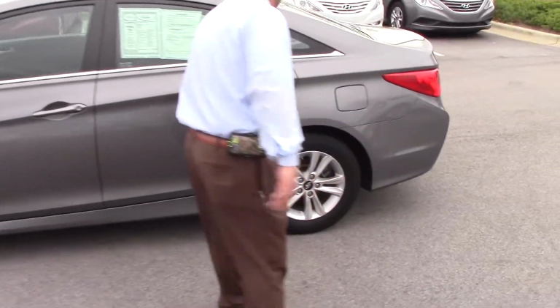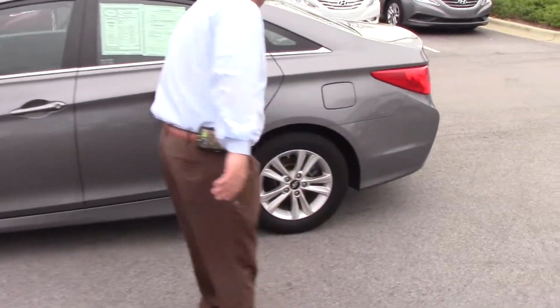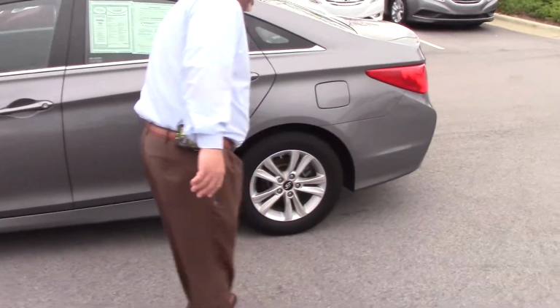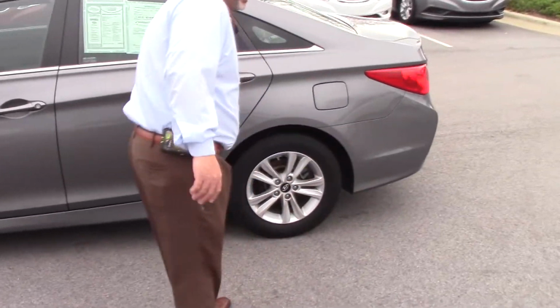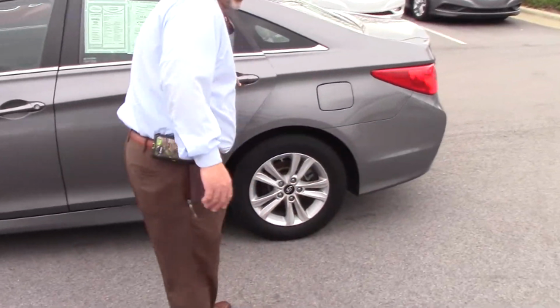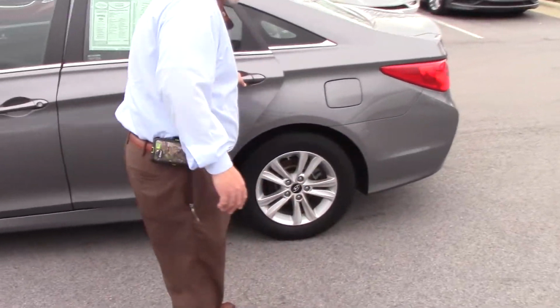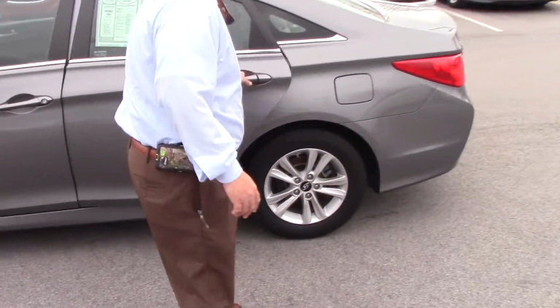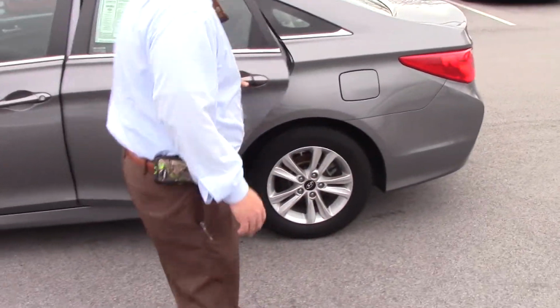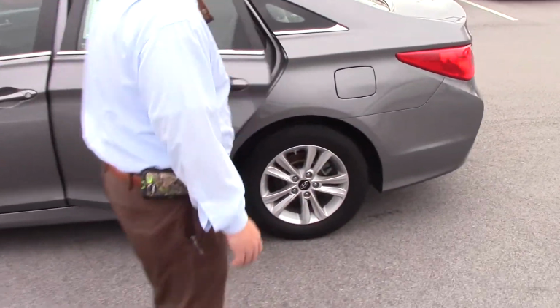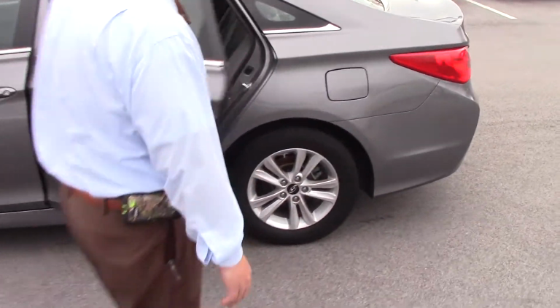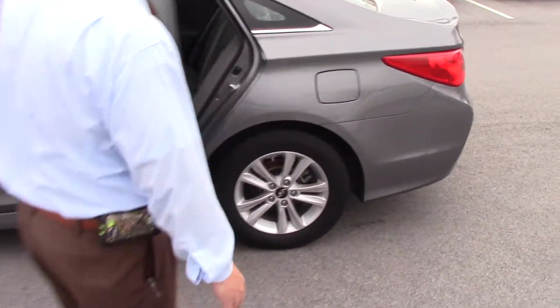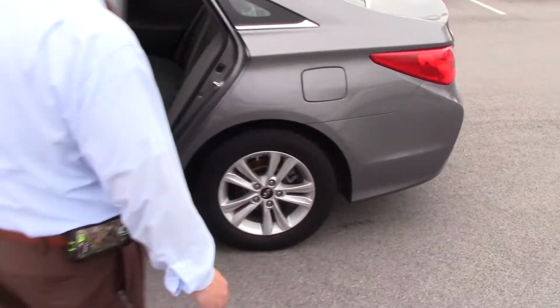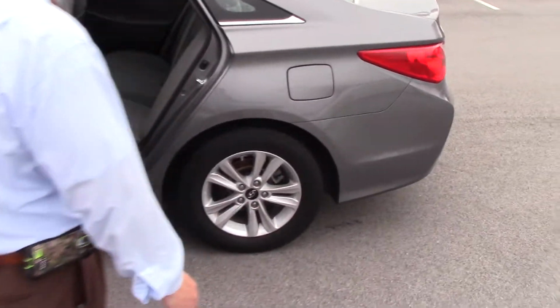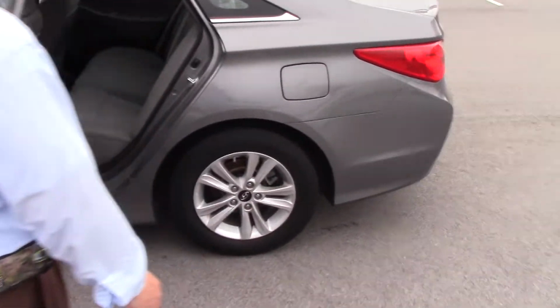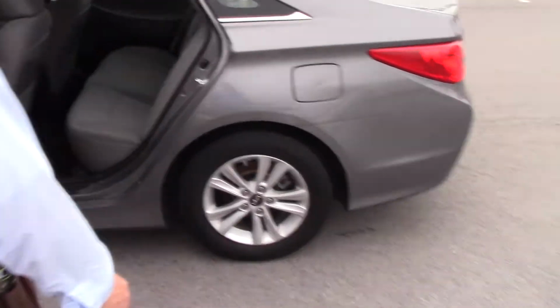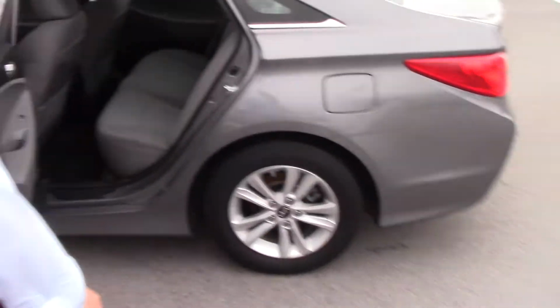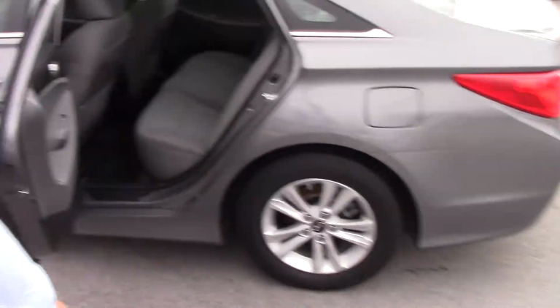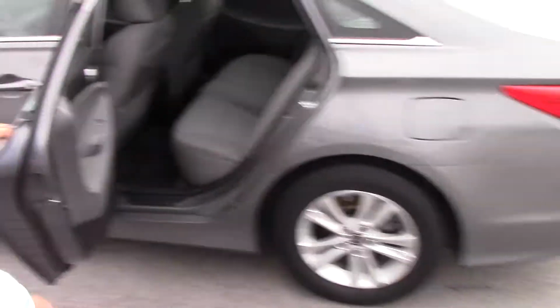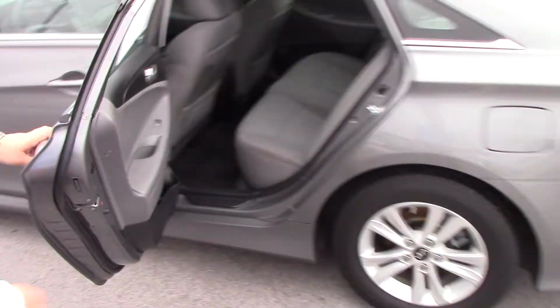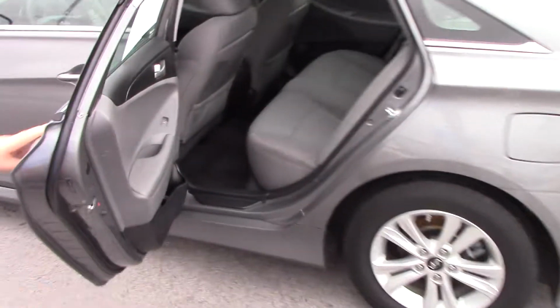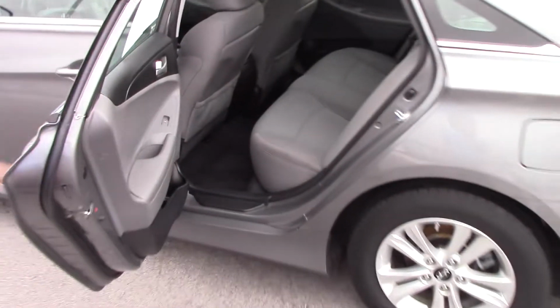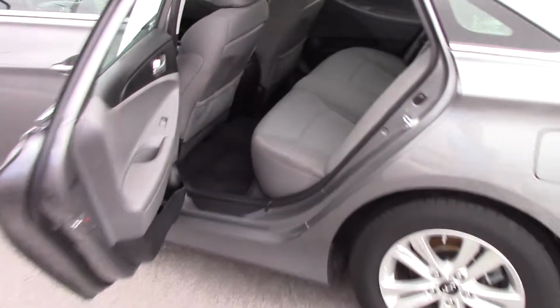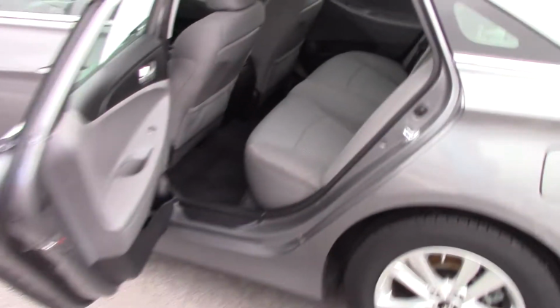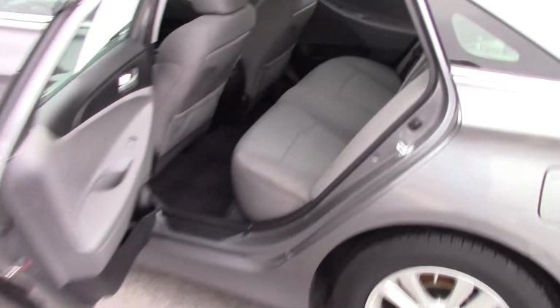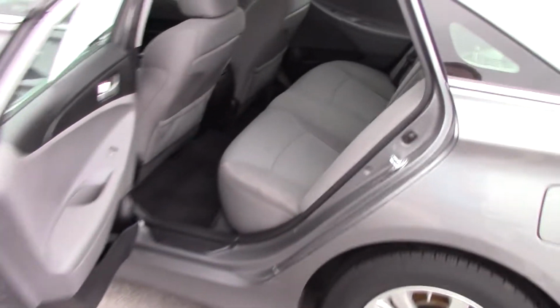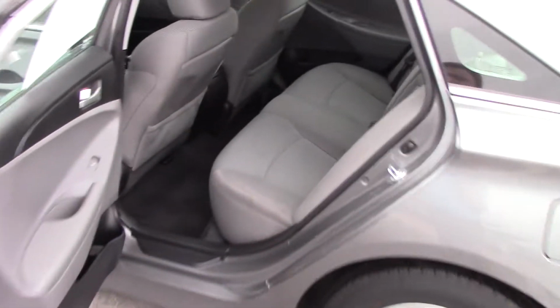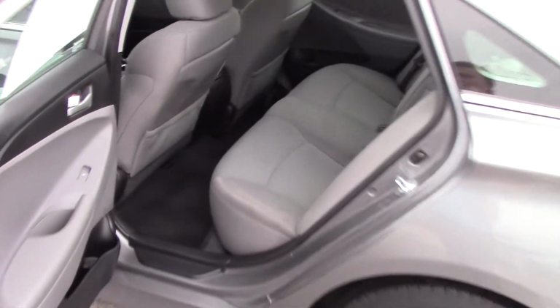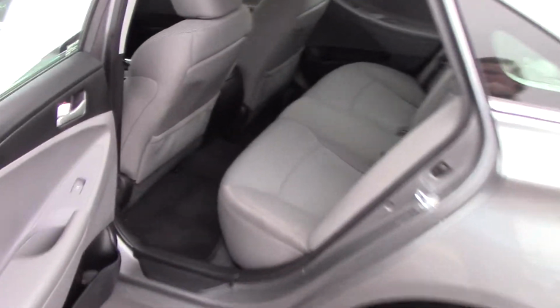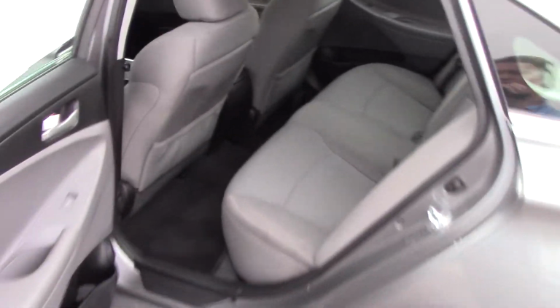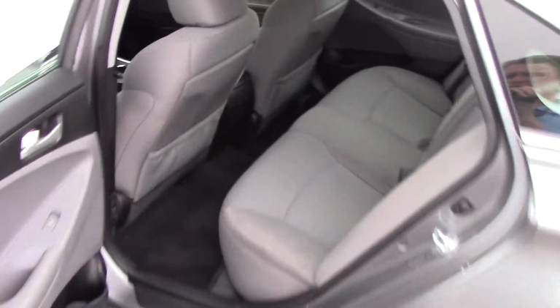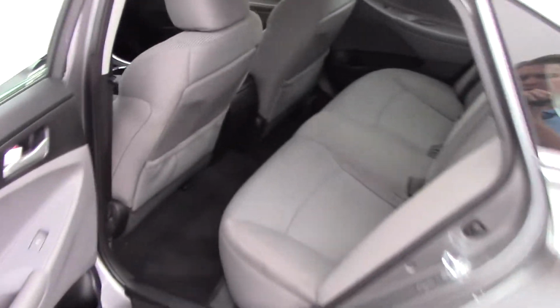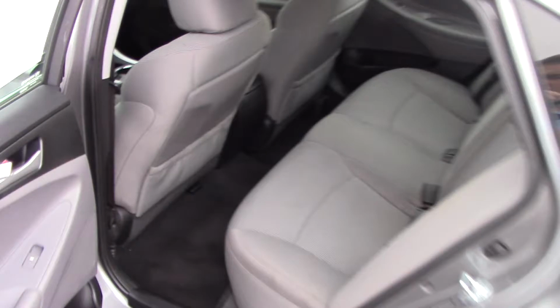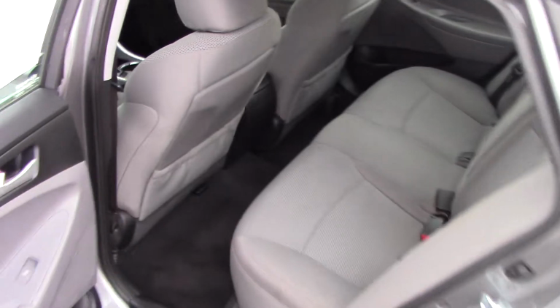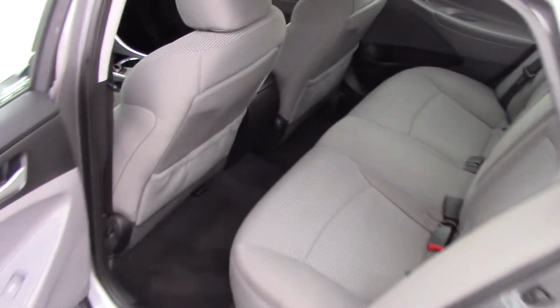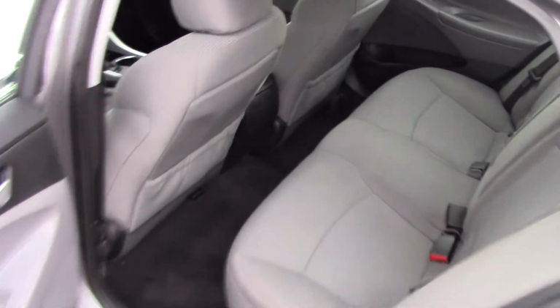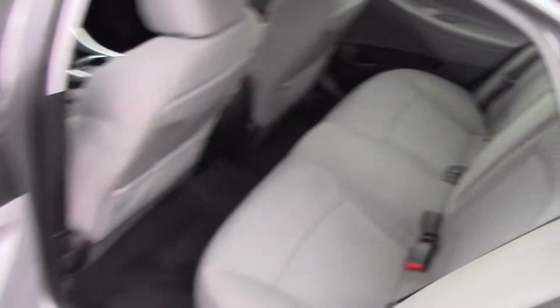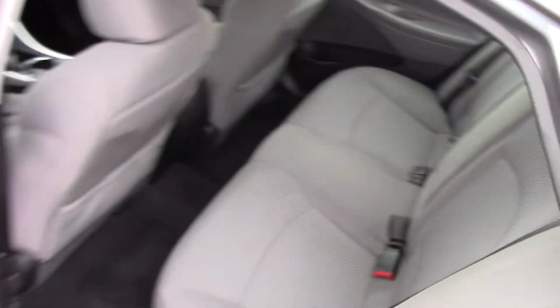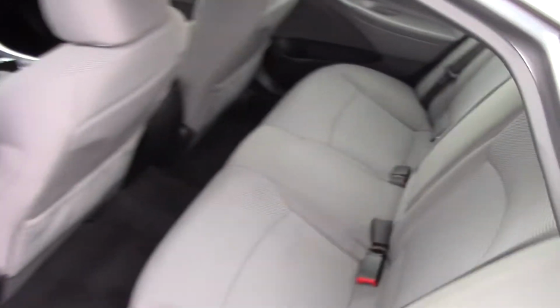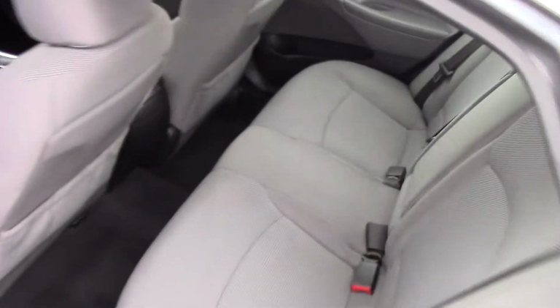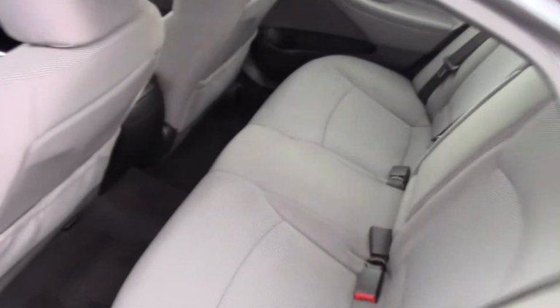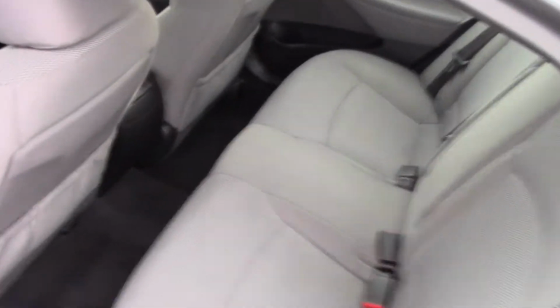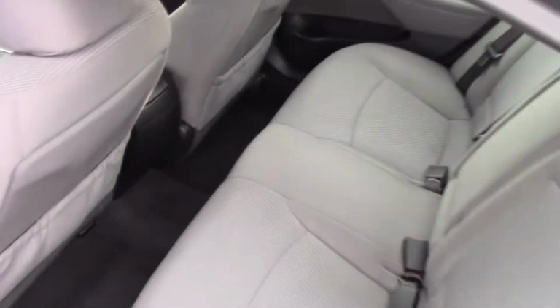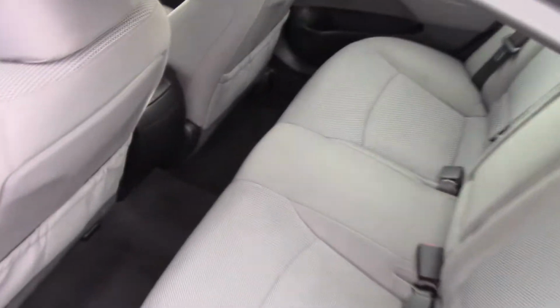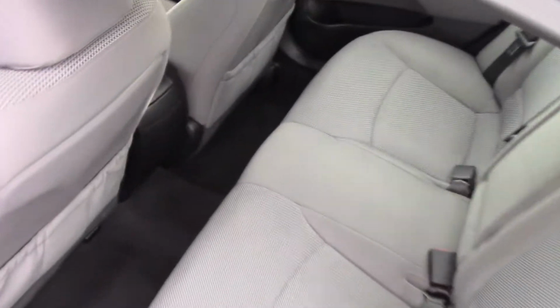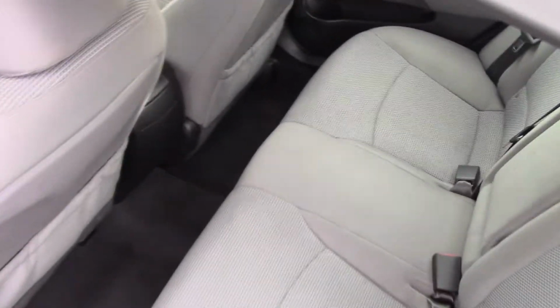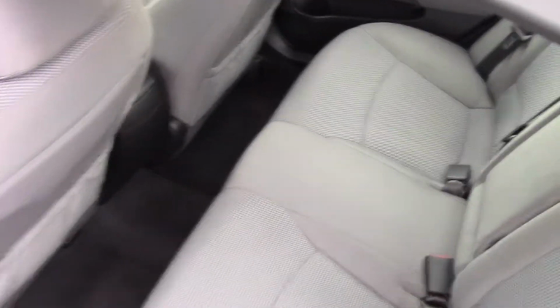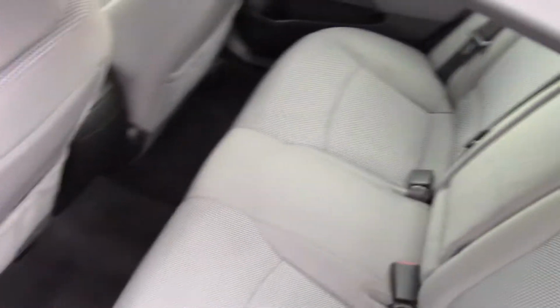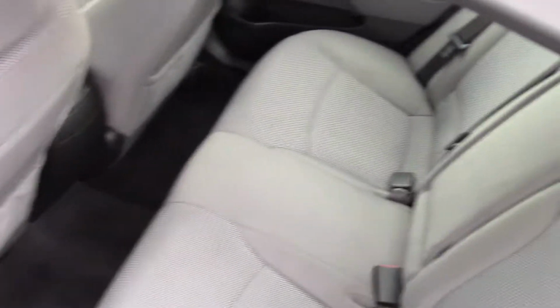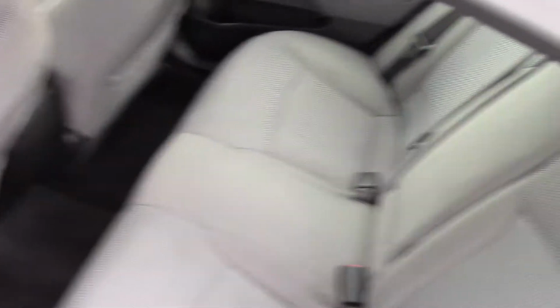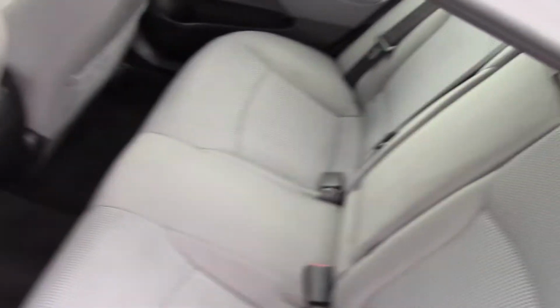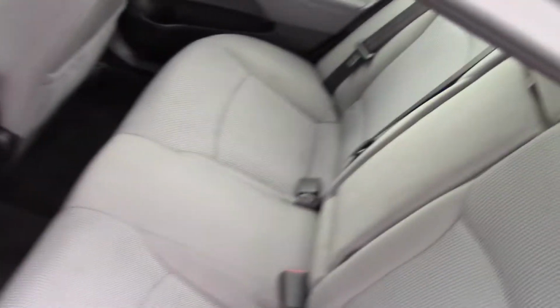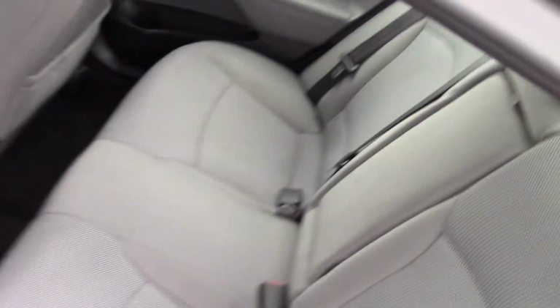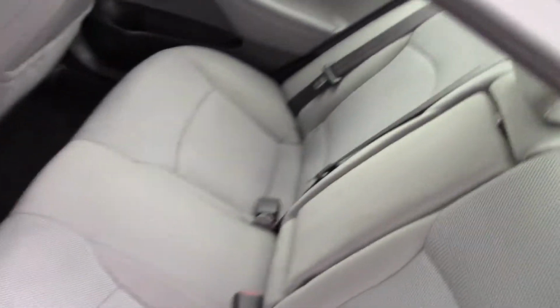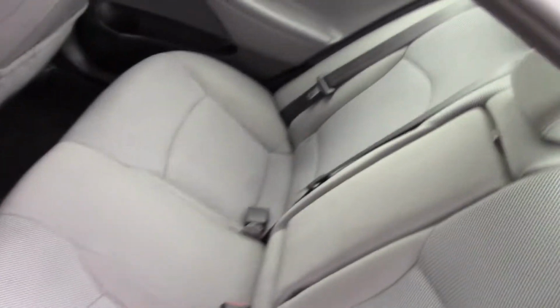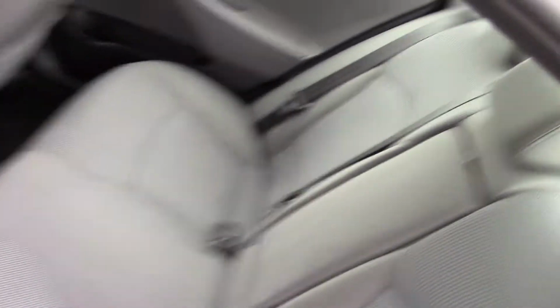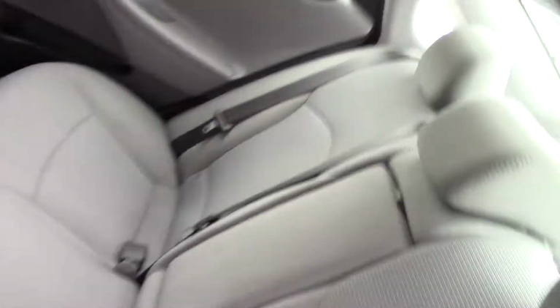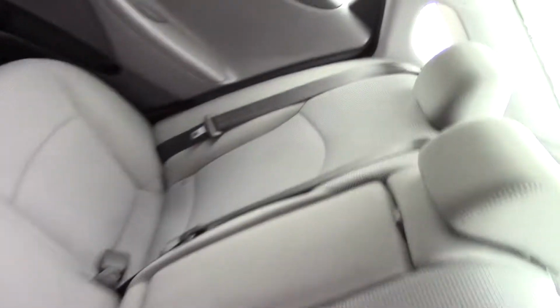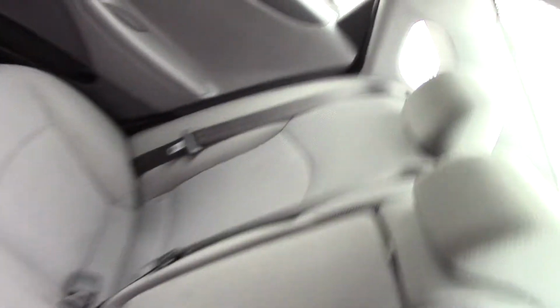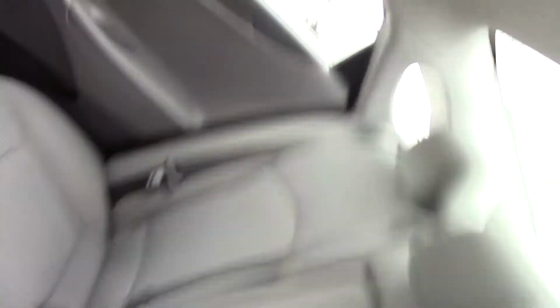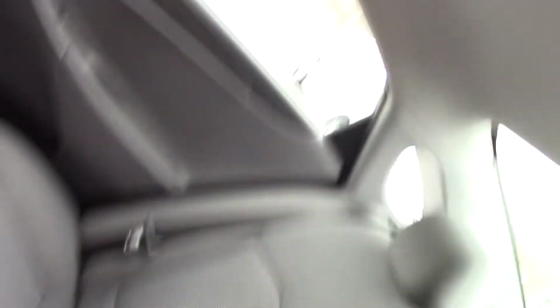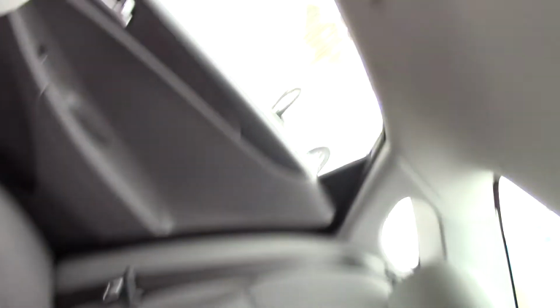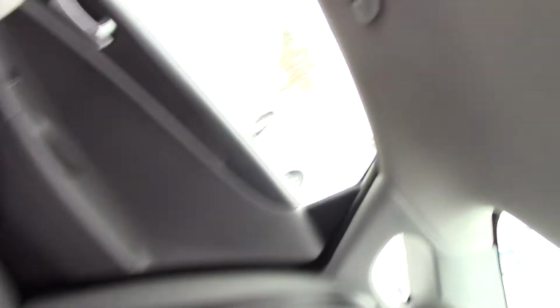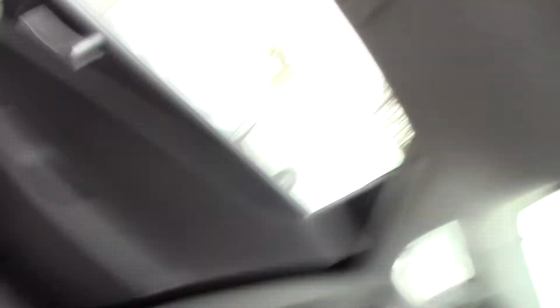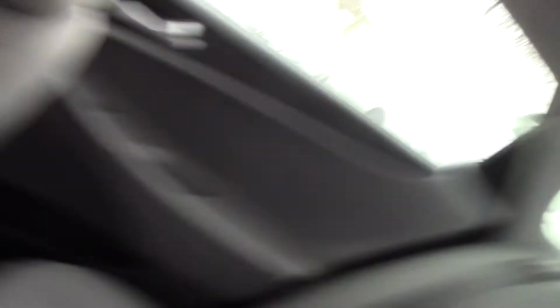As you can see in the back, you've got rear spacious seating for three with rear cup holders in the door and in the armrest.